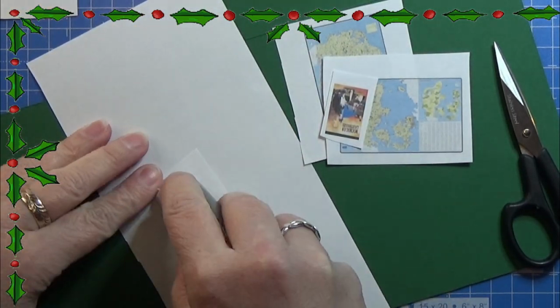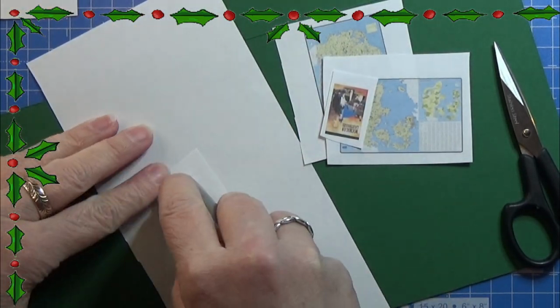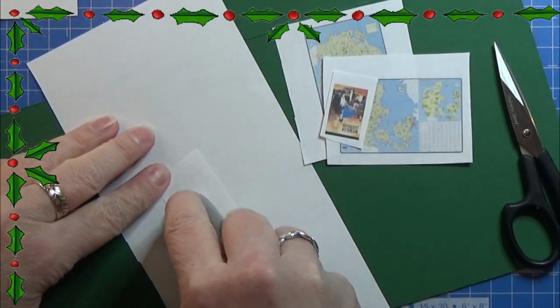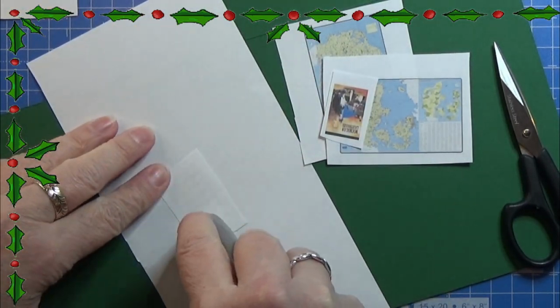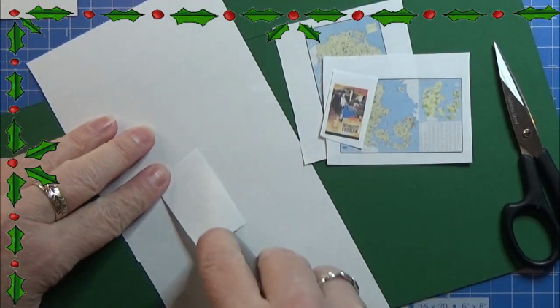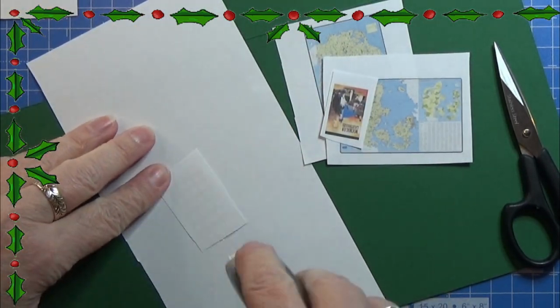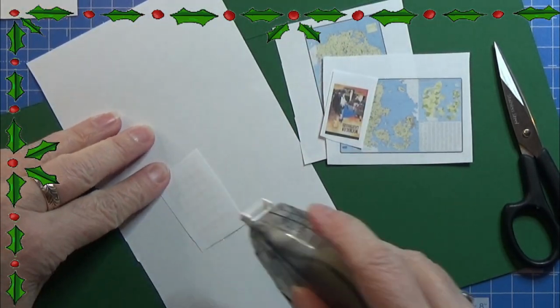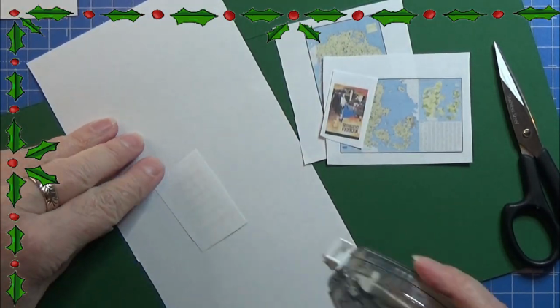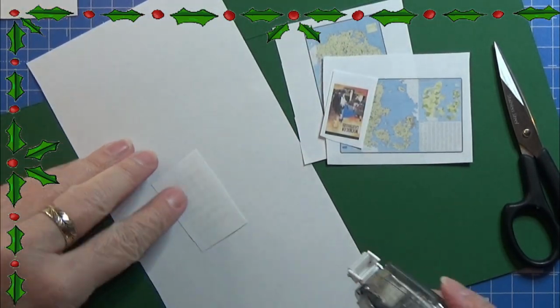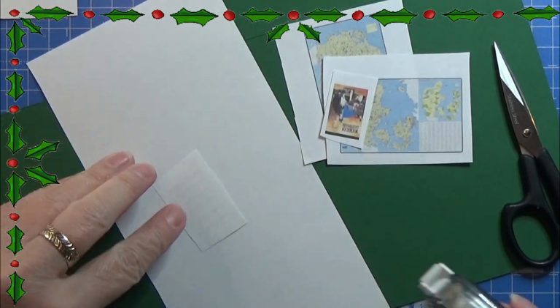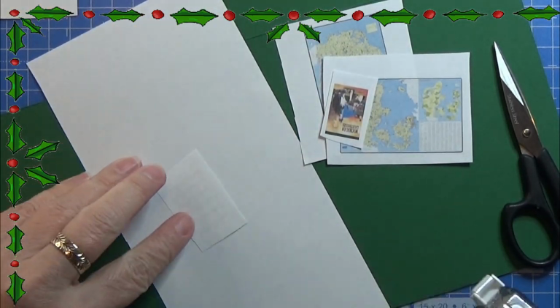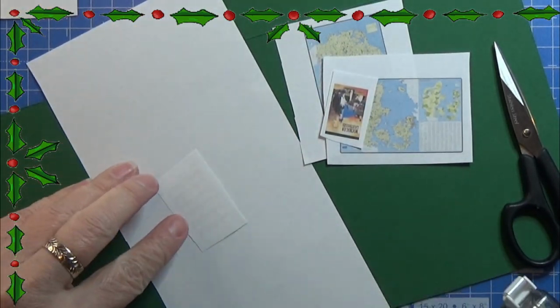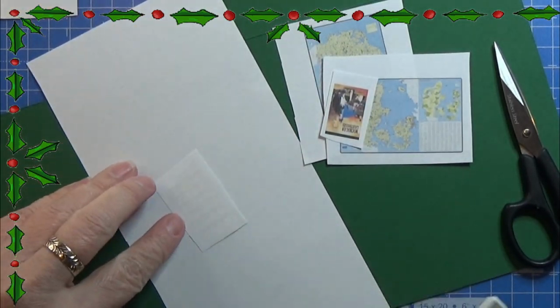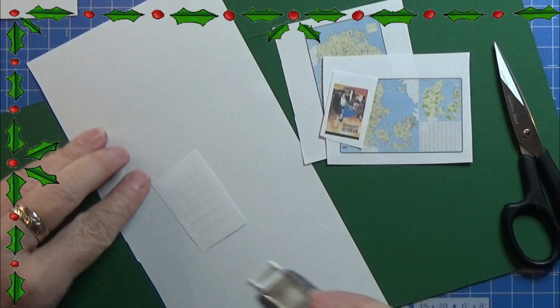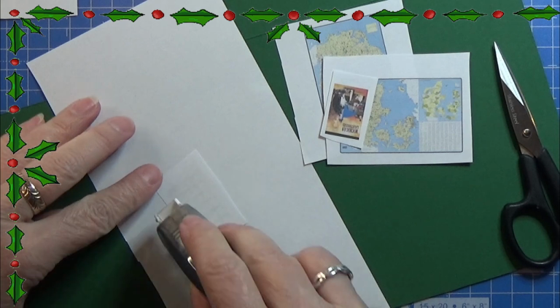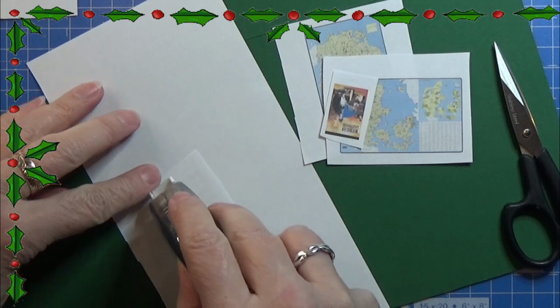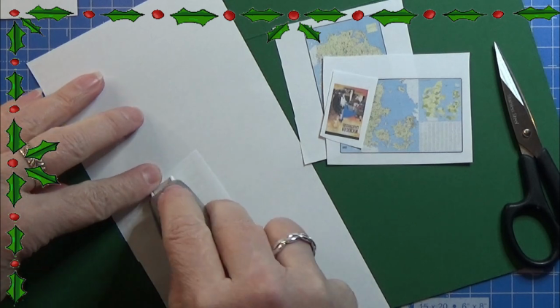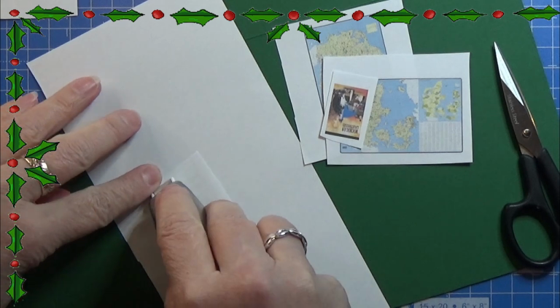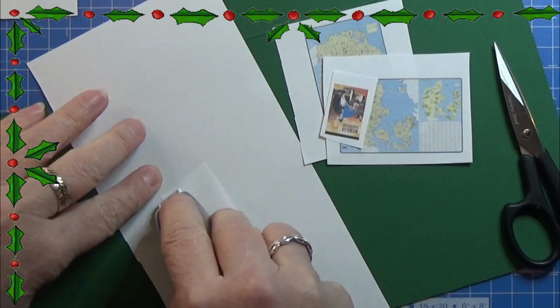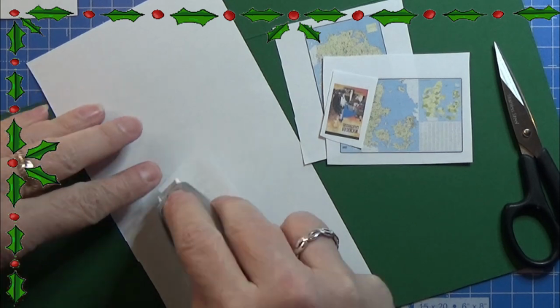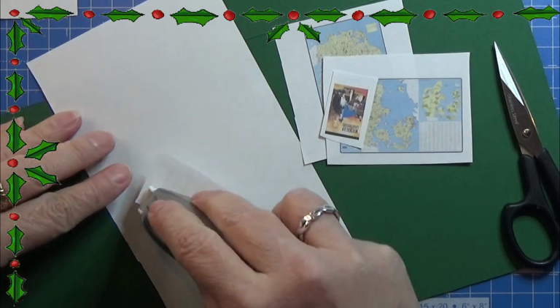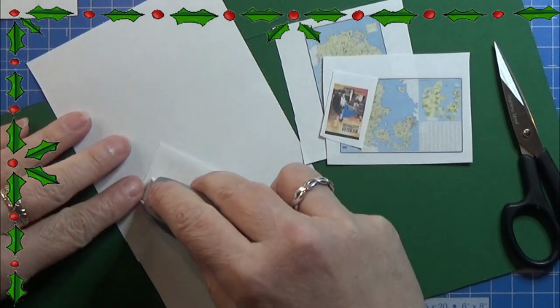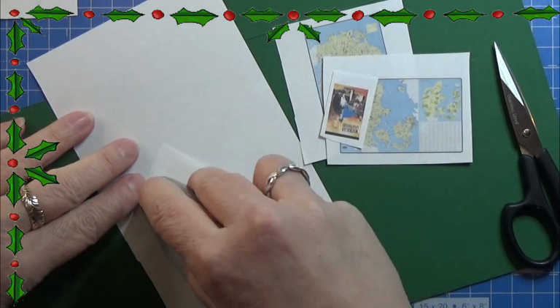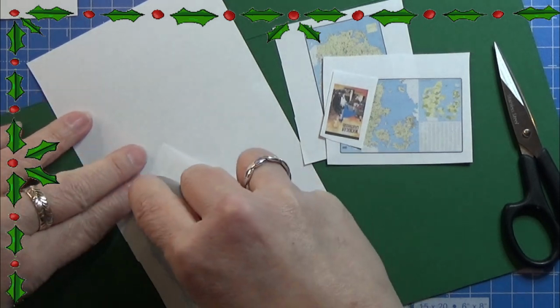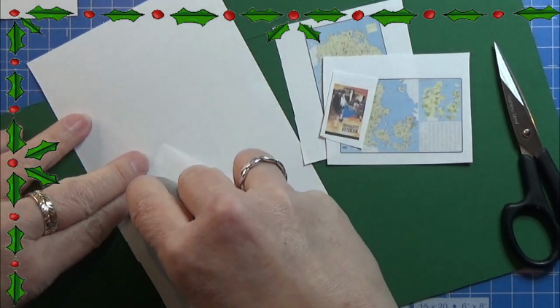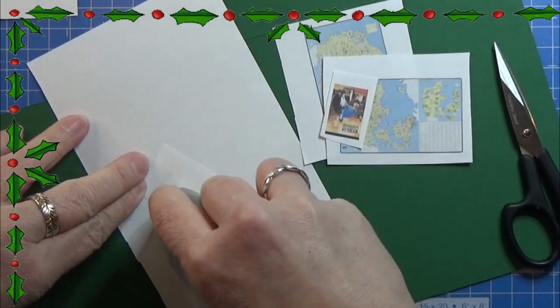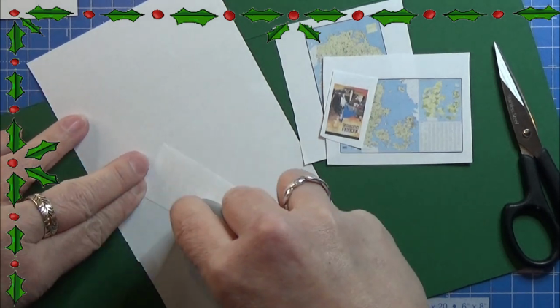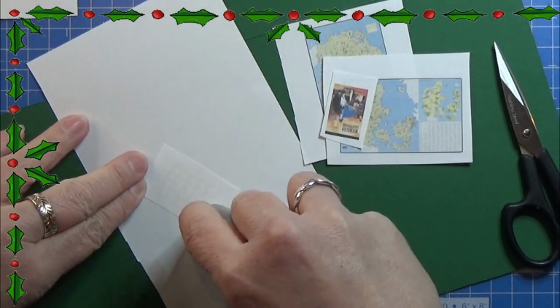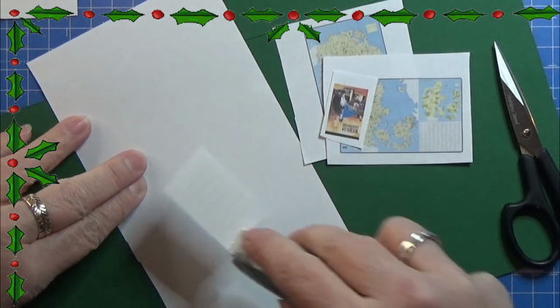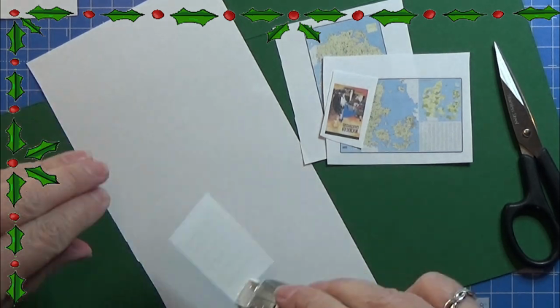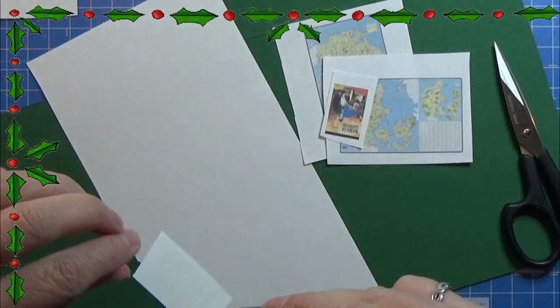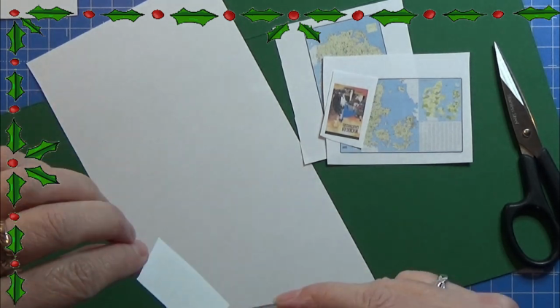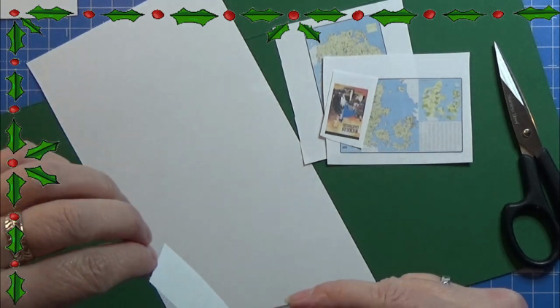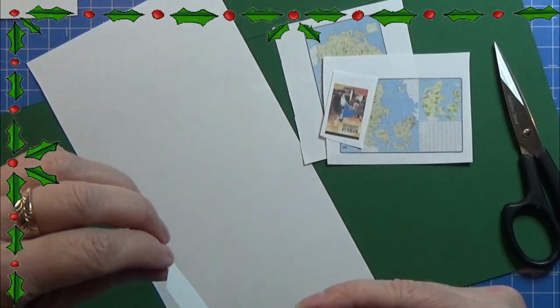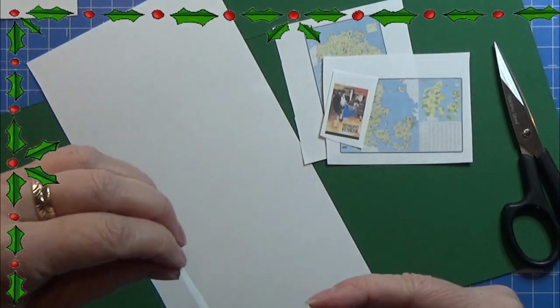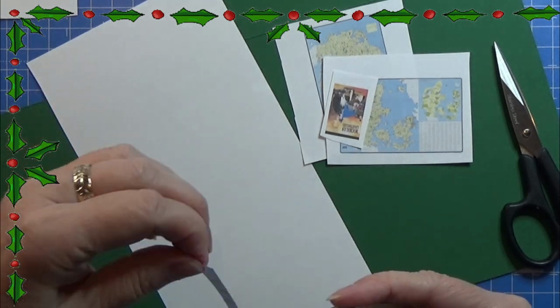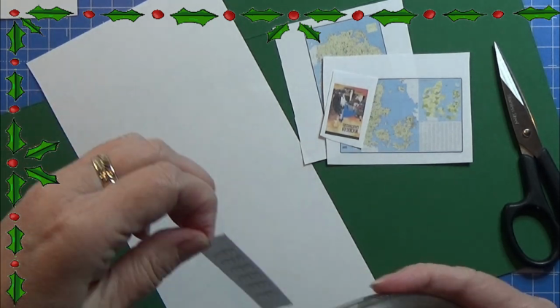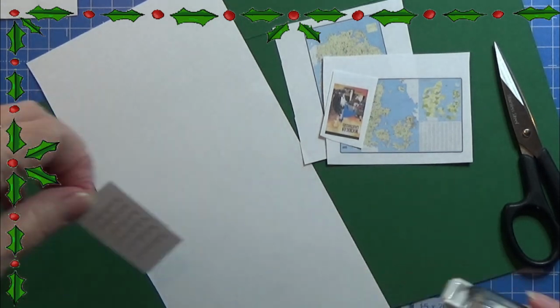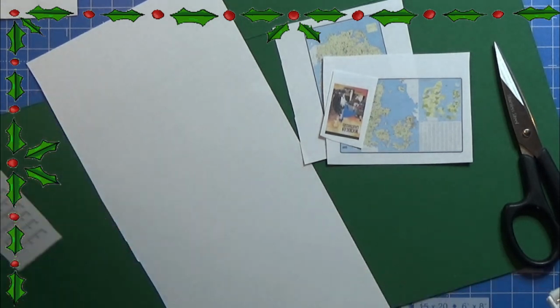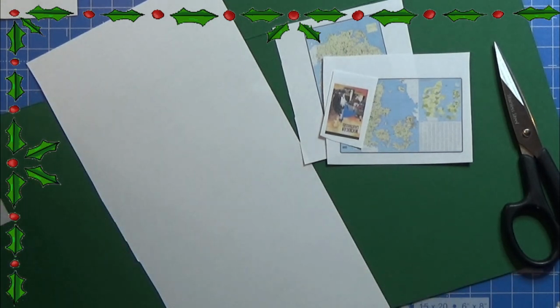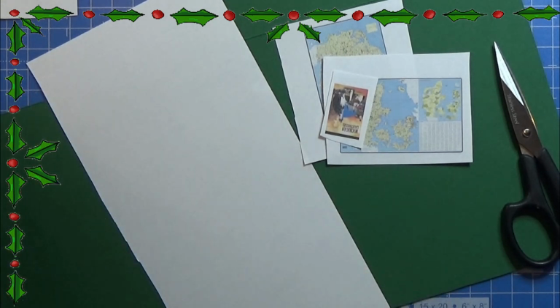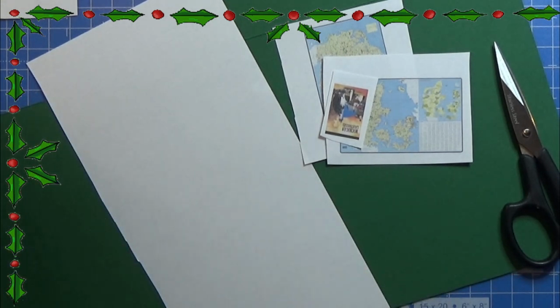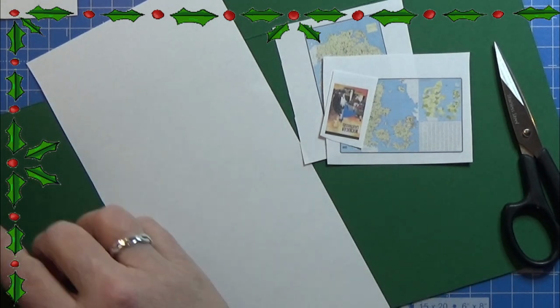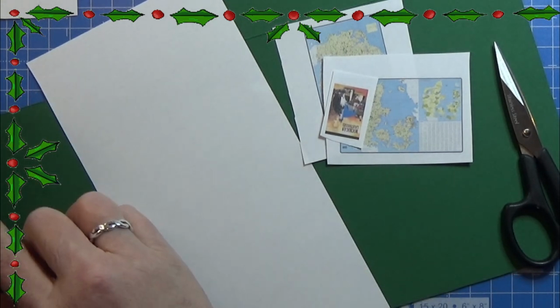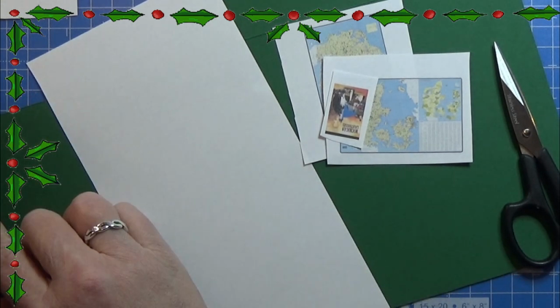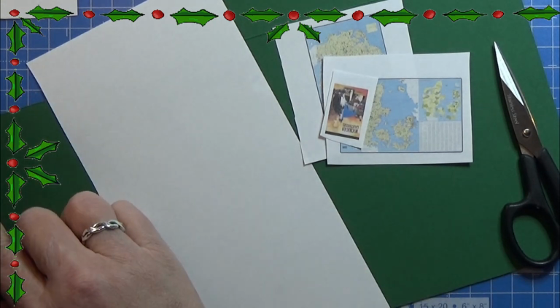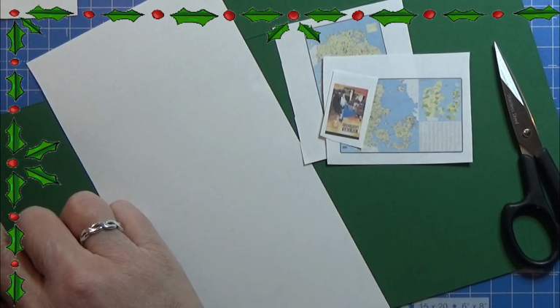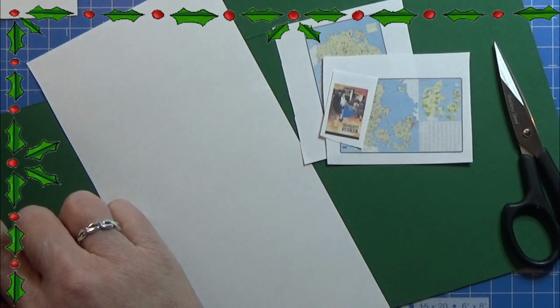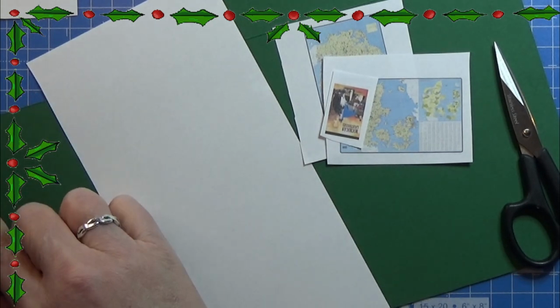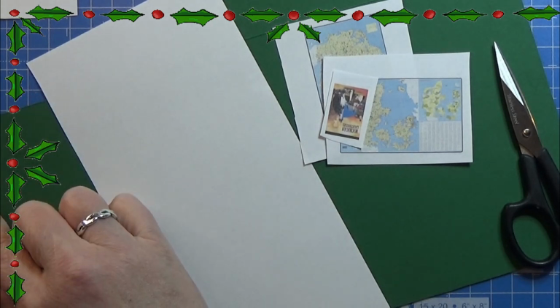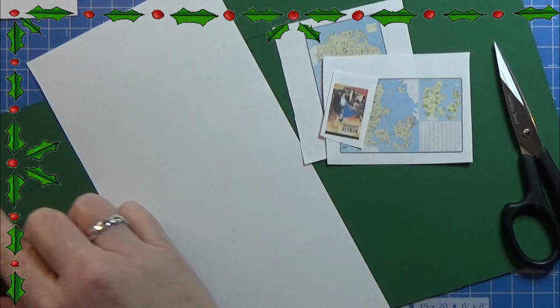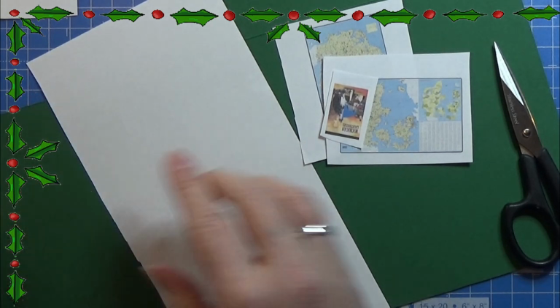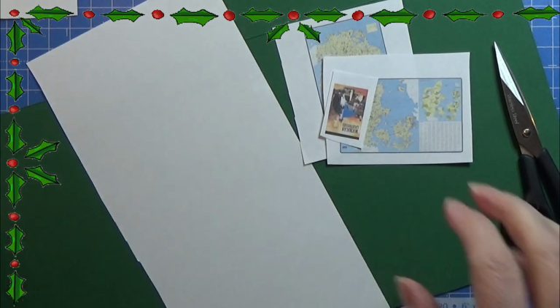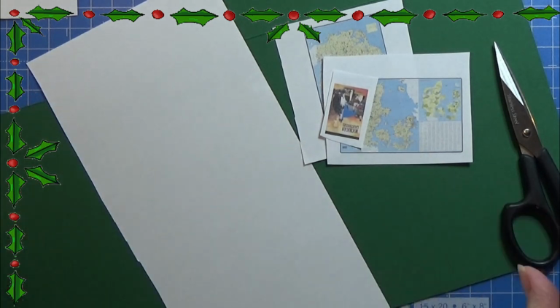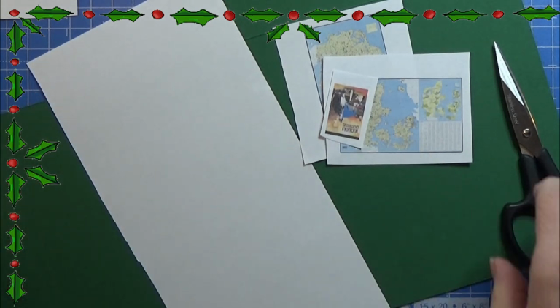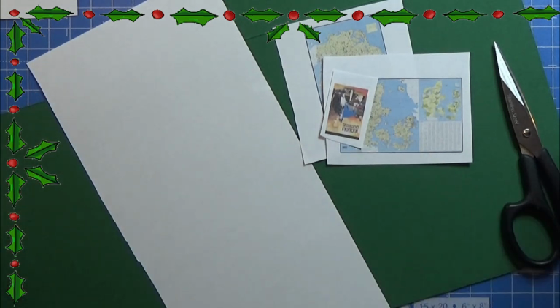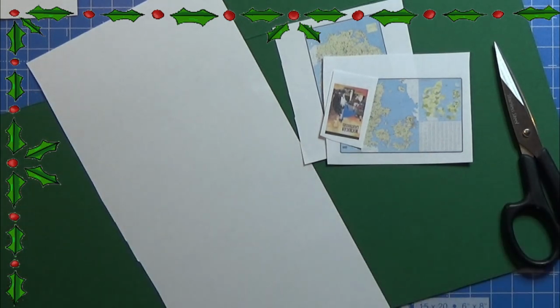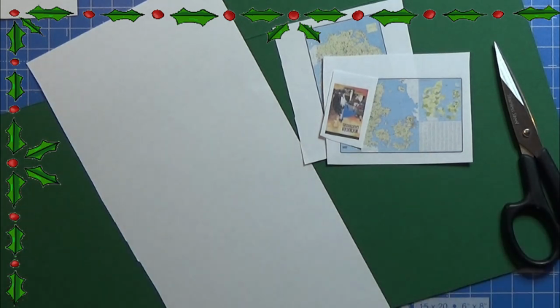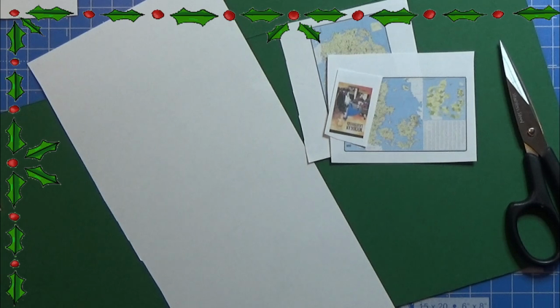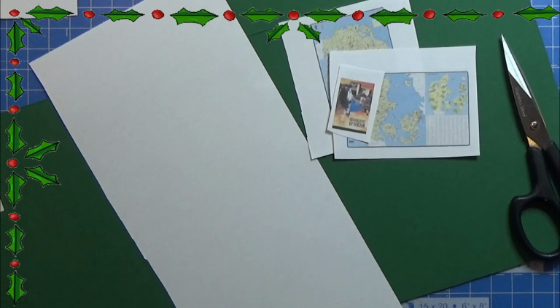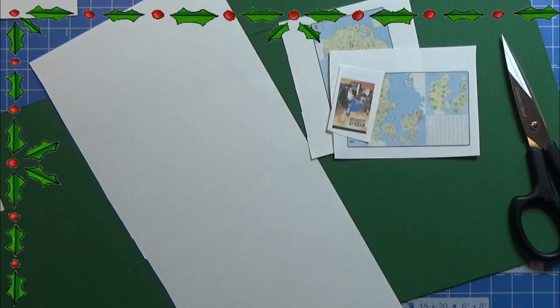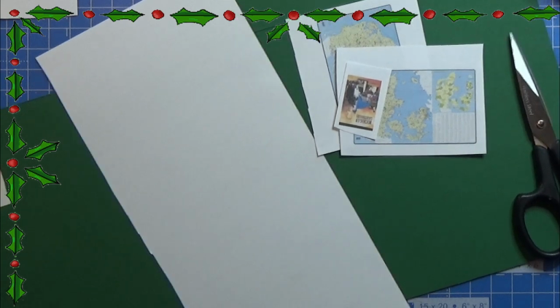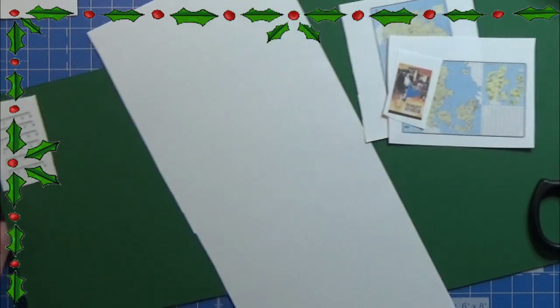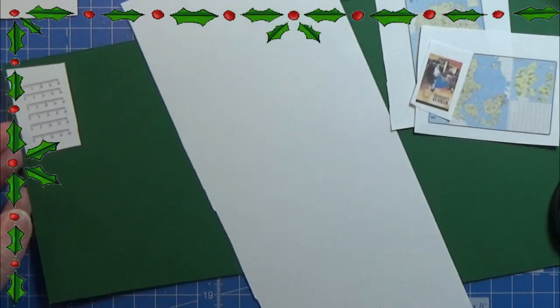On the rulers I'm just putting the double-sided tape on there and then gluing them onto the cardboard.